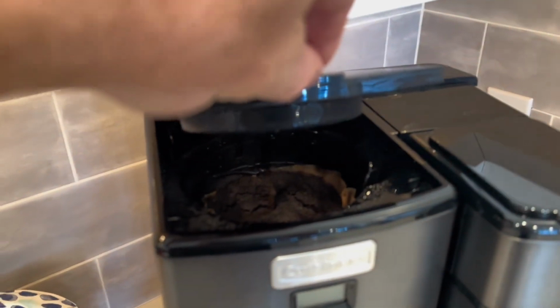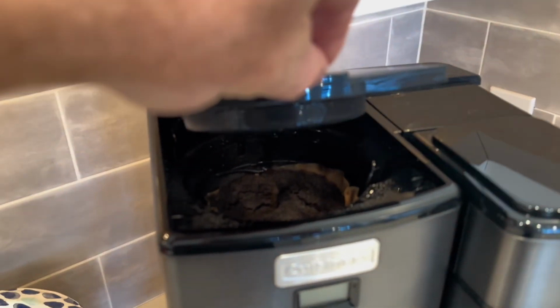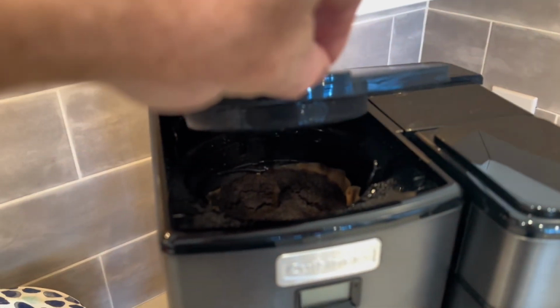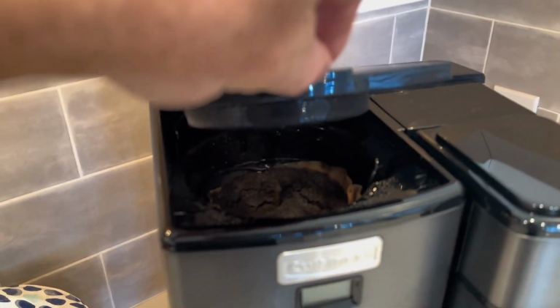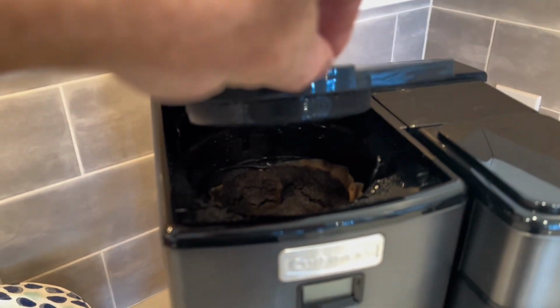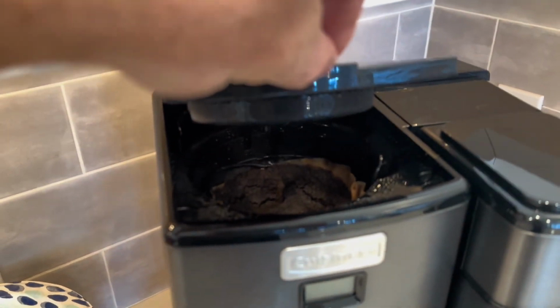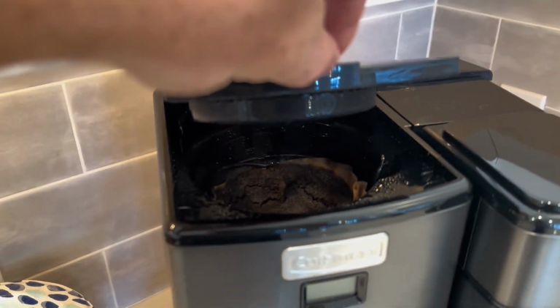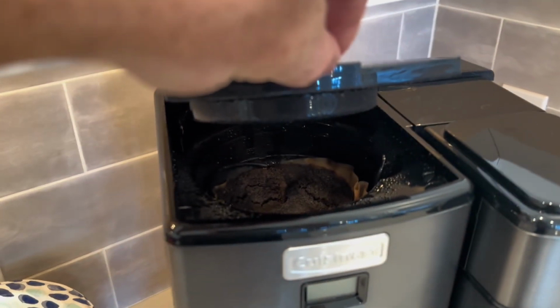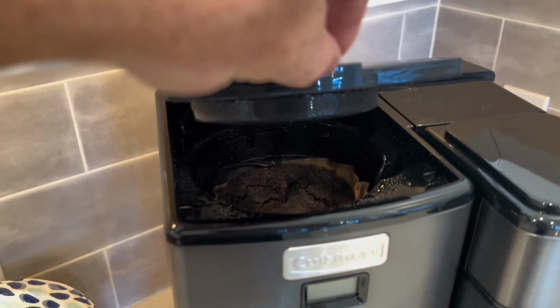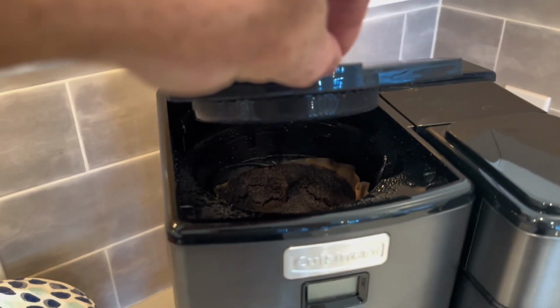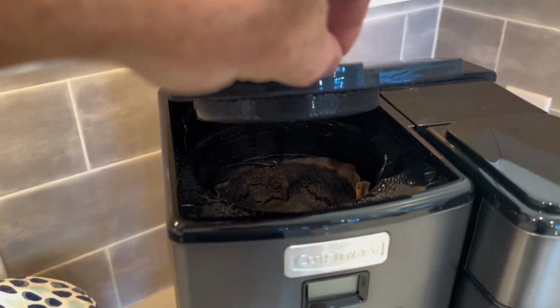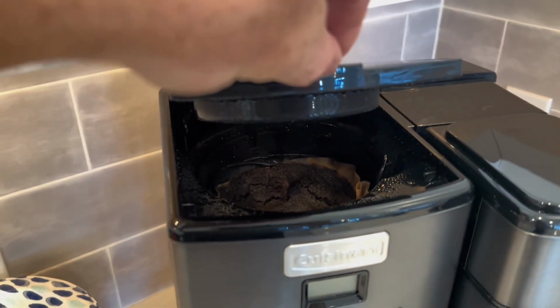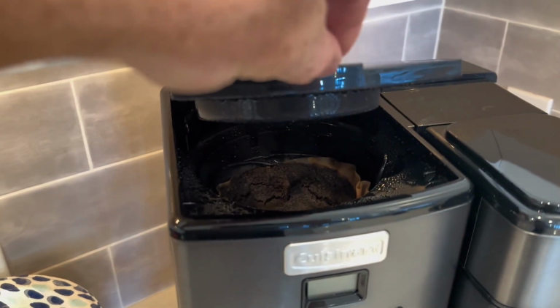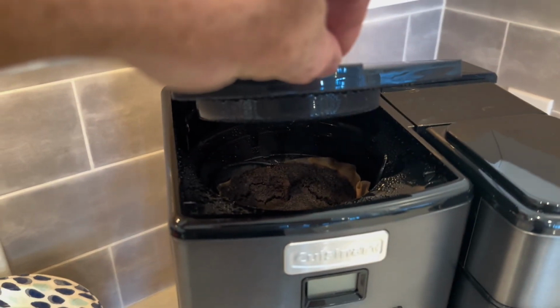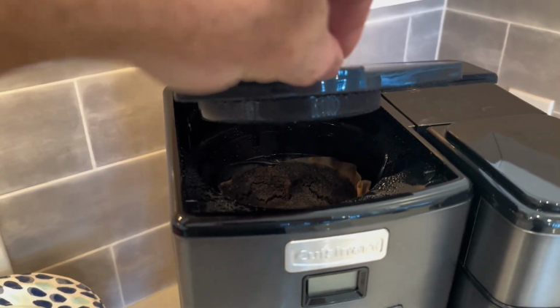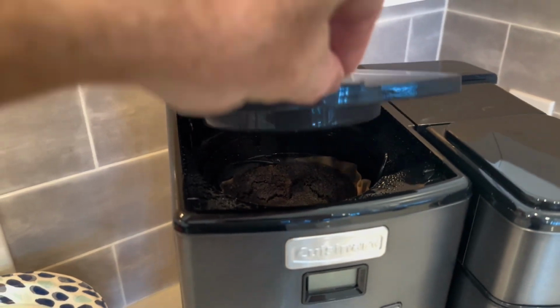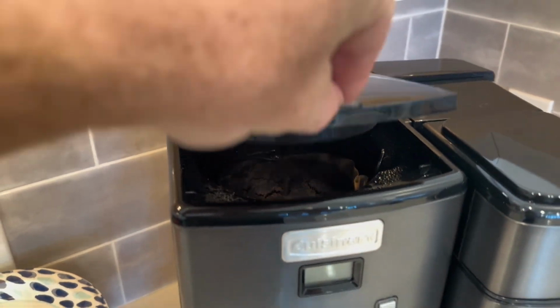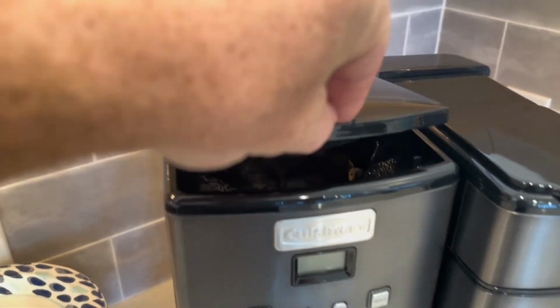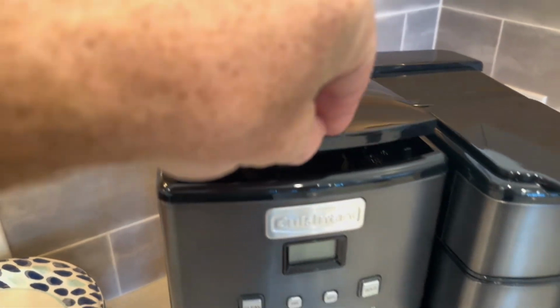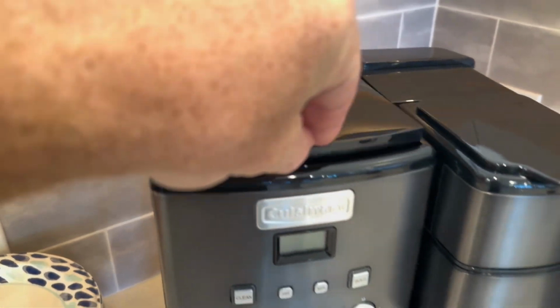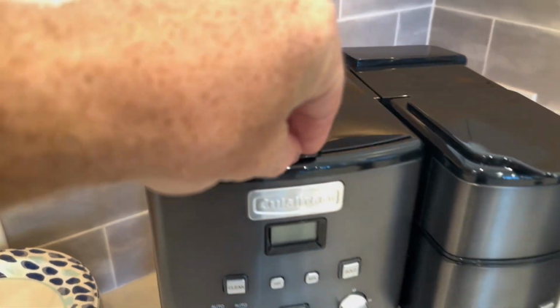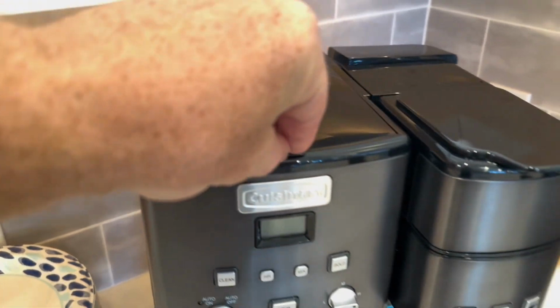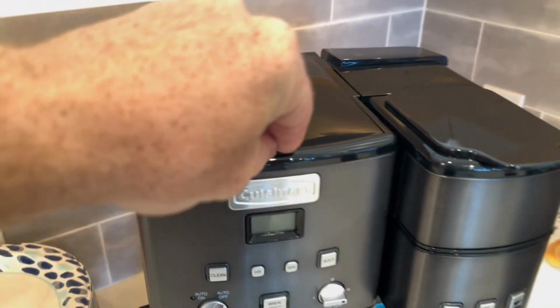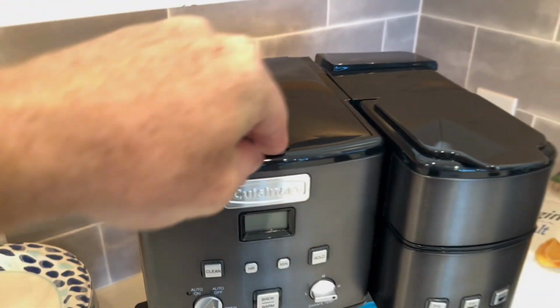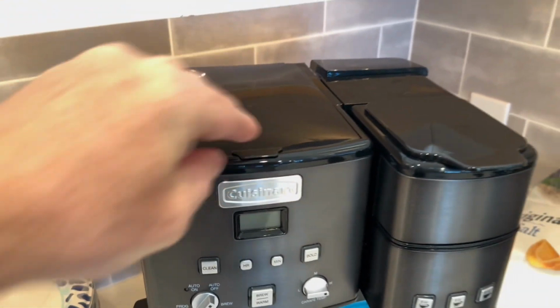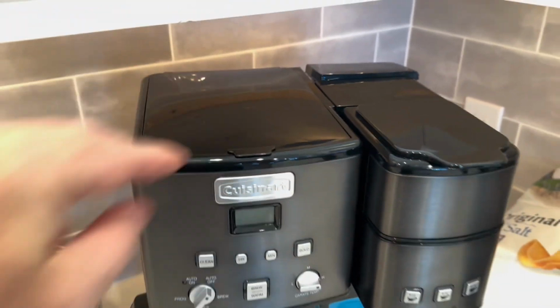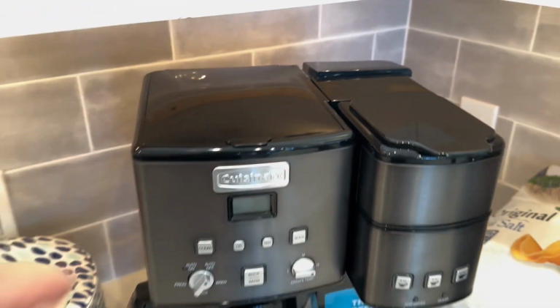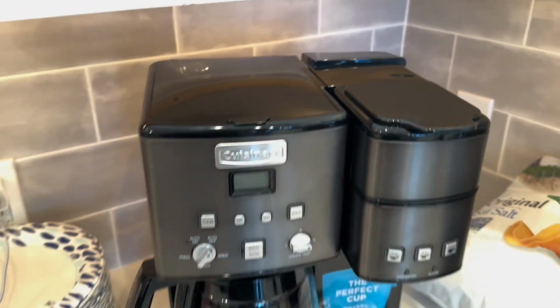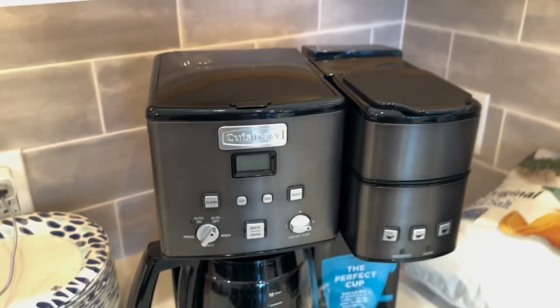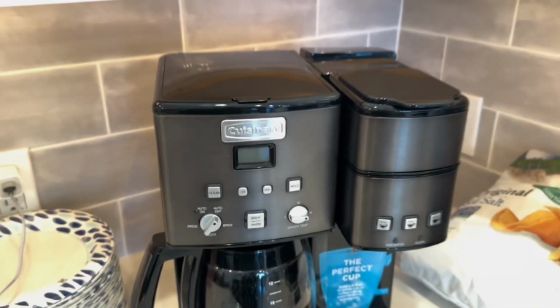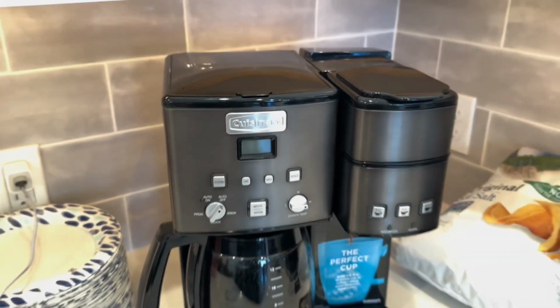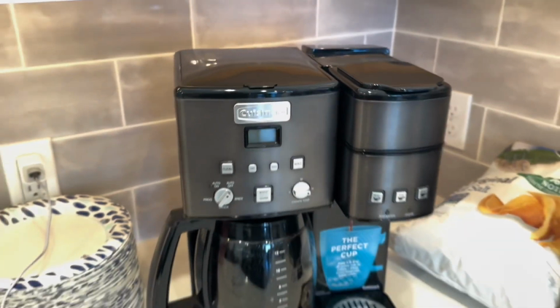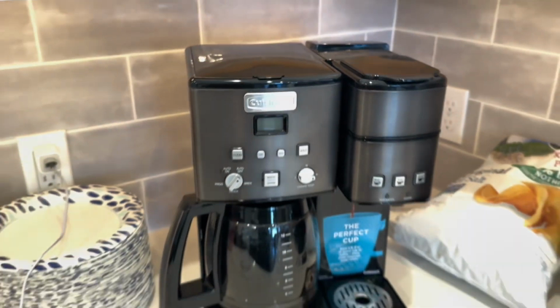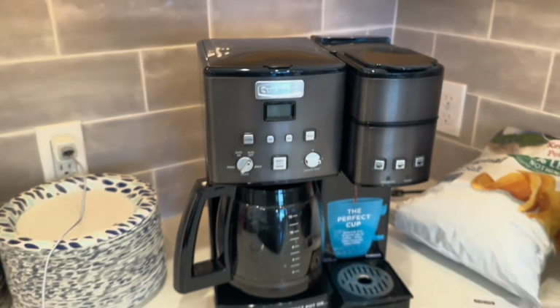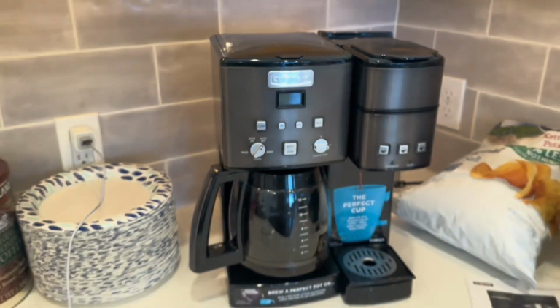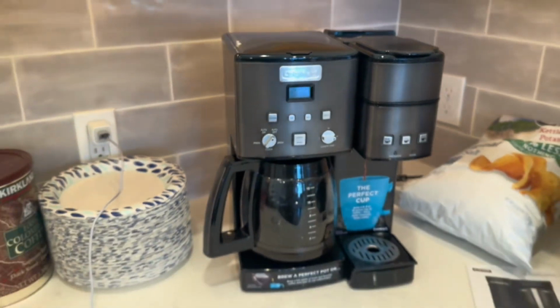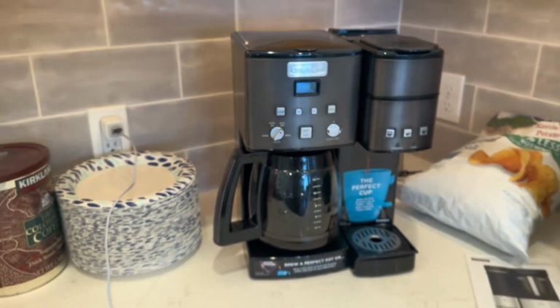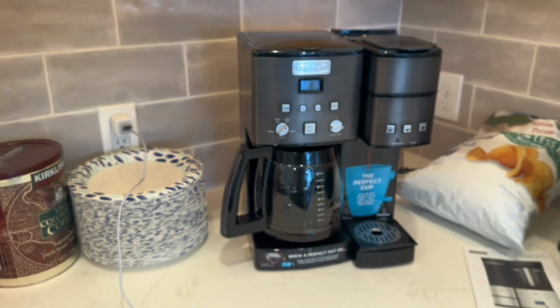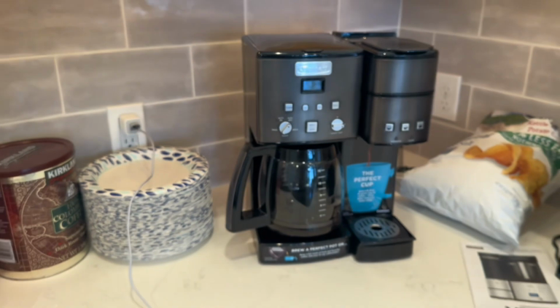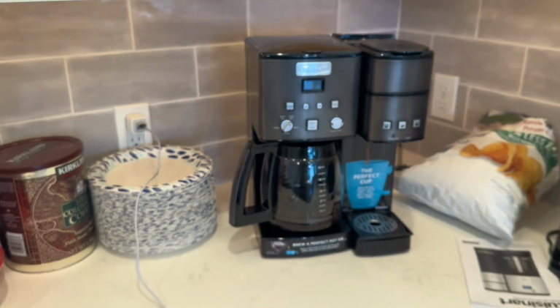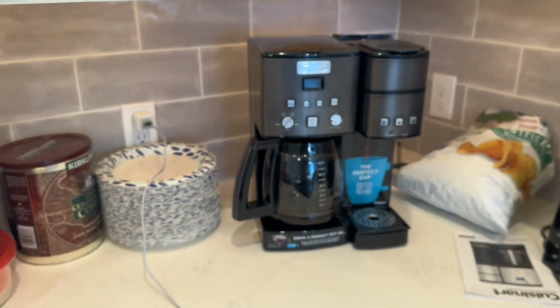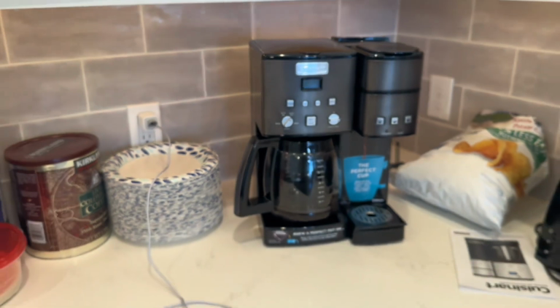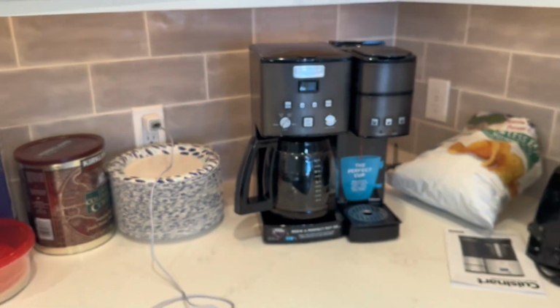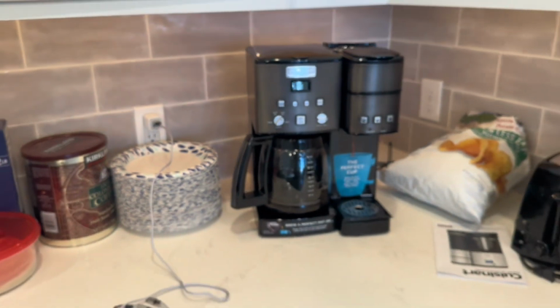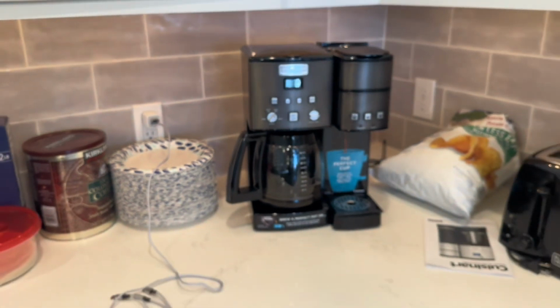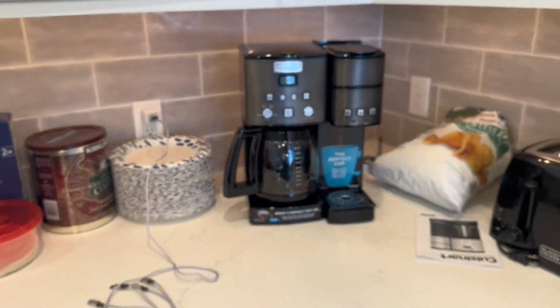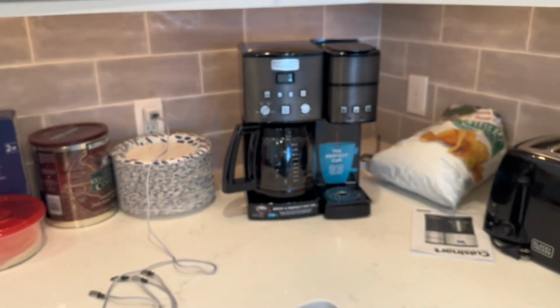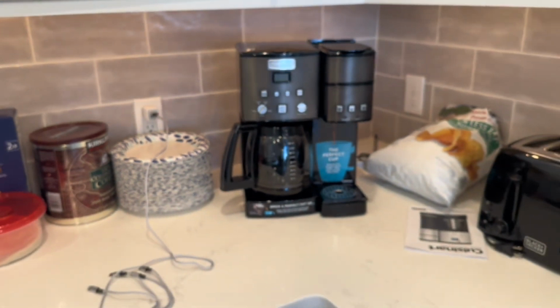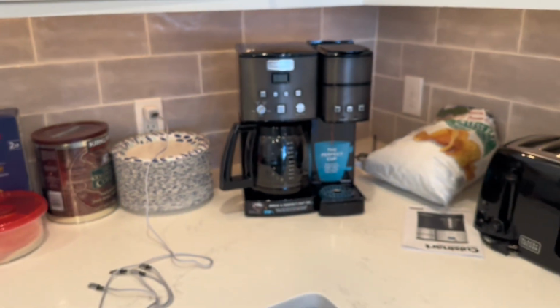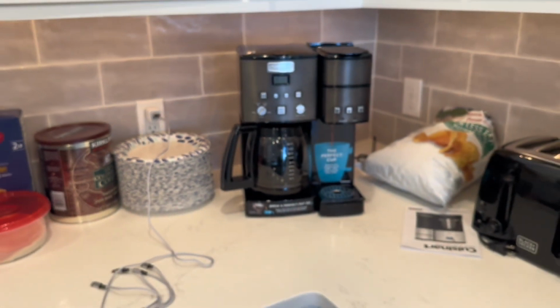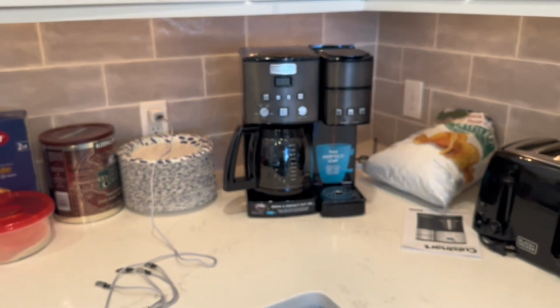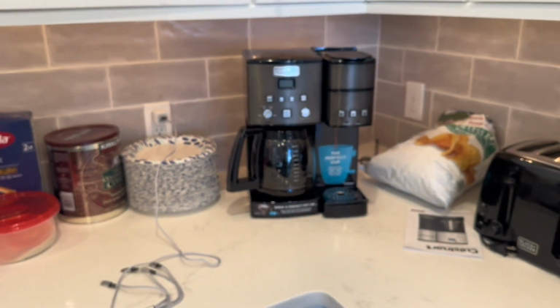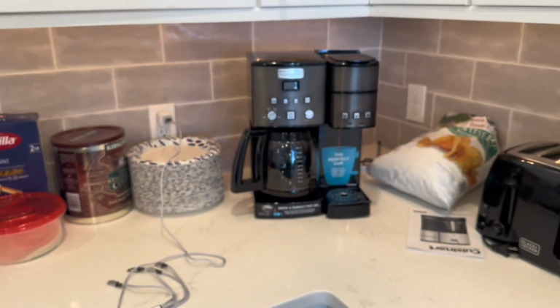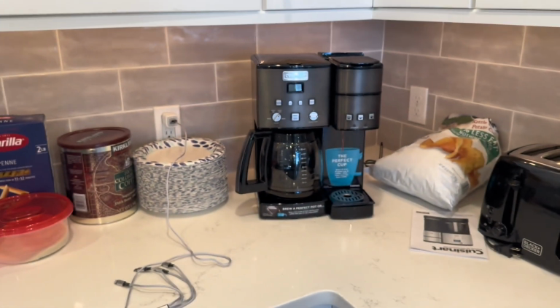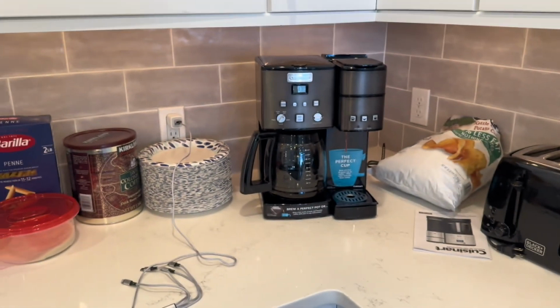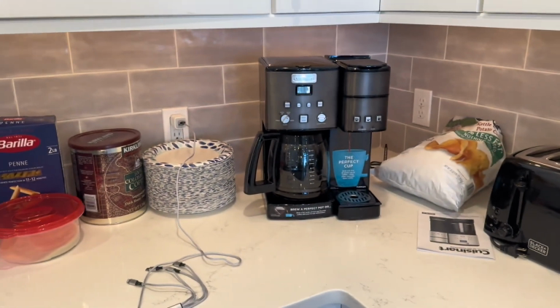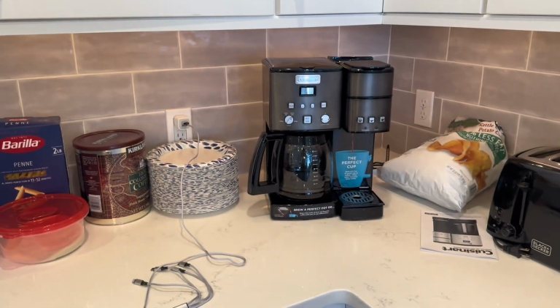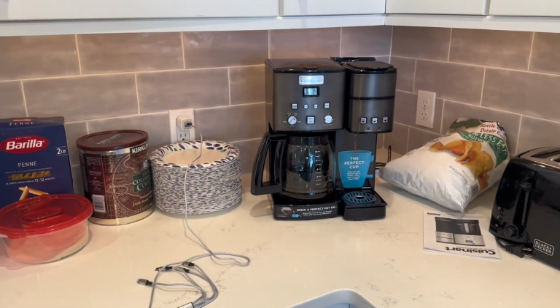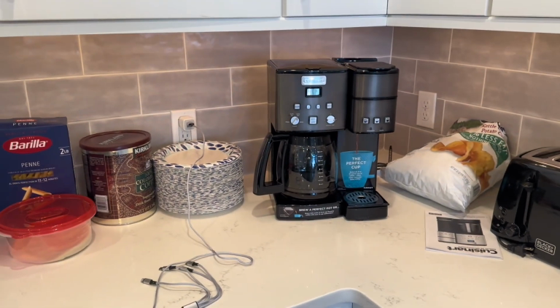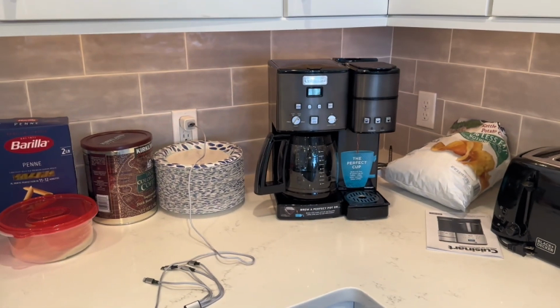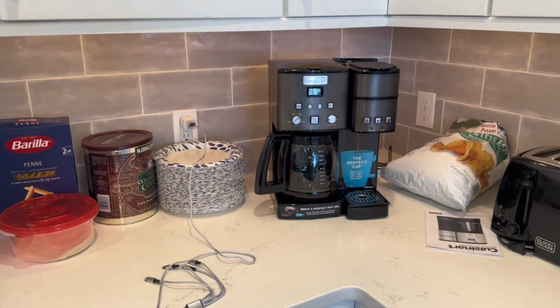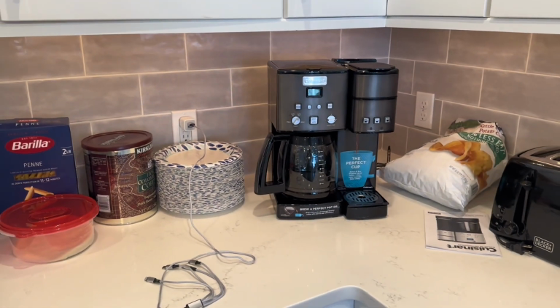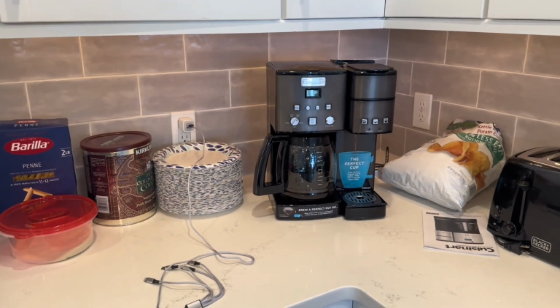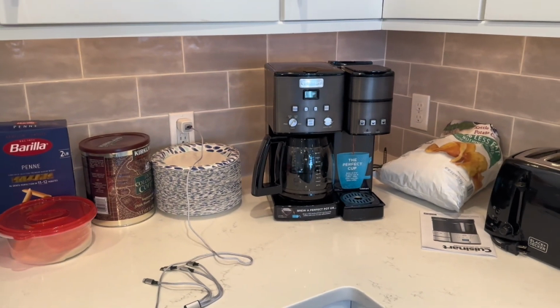In summary, this coffee maker offers the best of both worlds with its 12 cup carafe and single serve brewing capabilities.